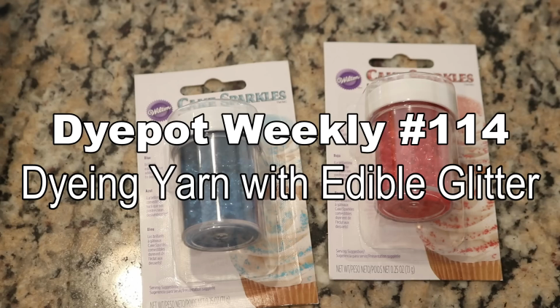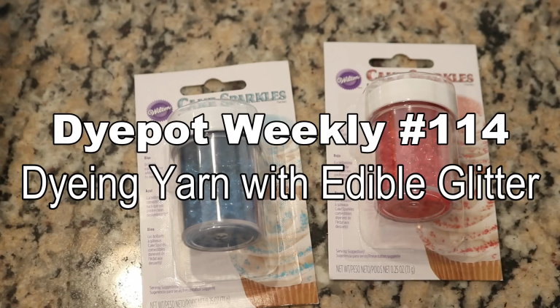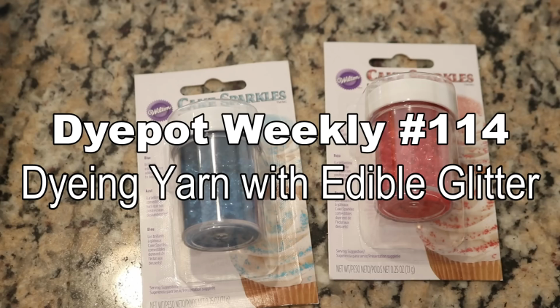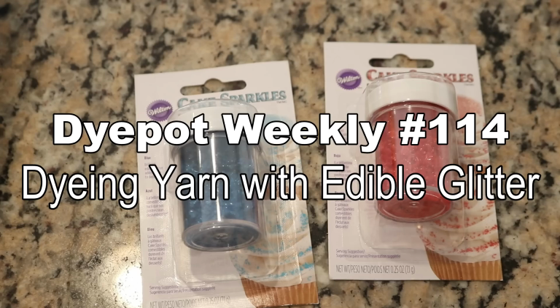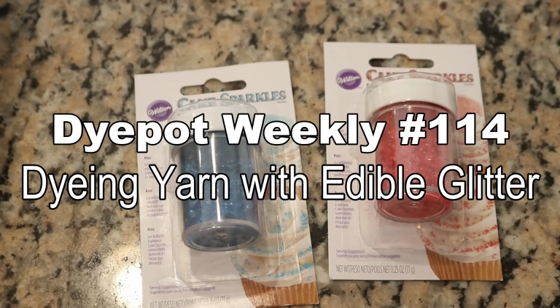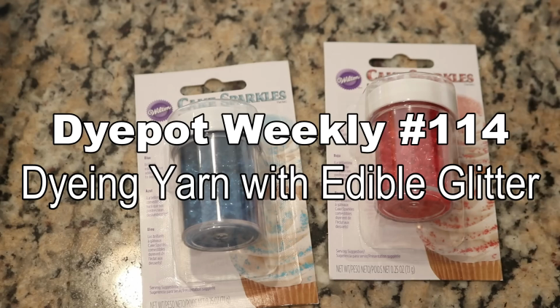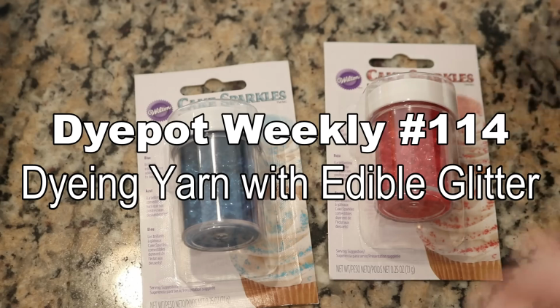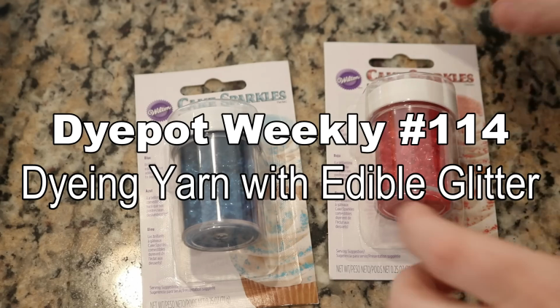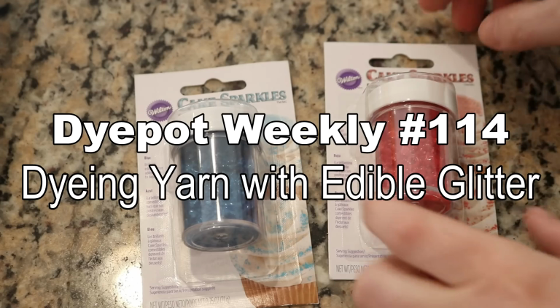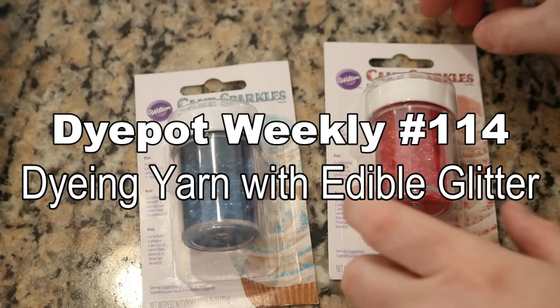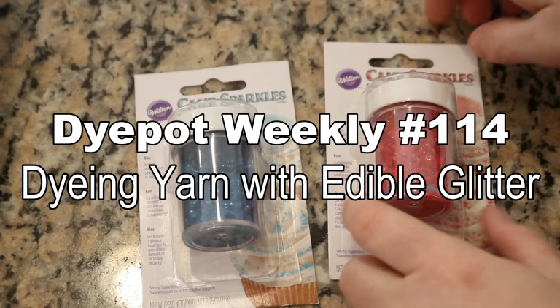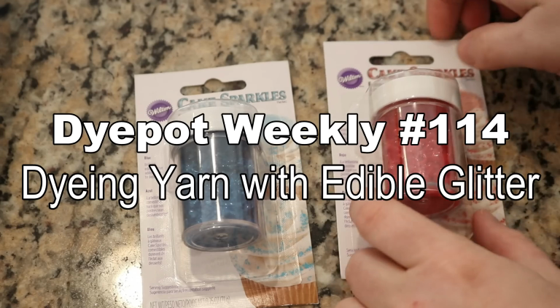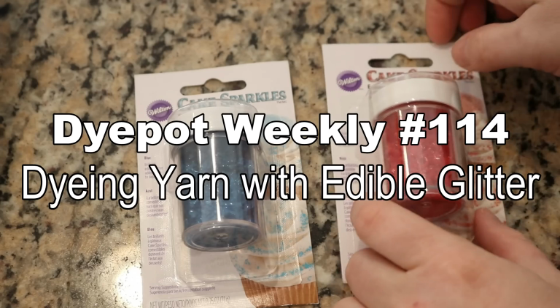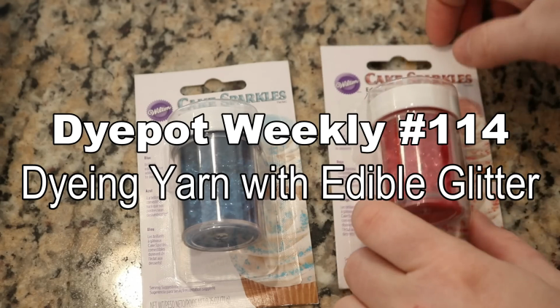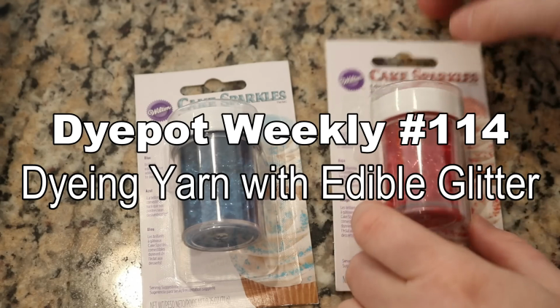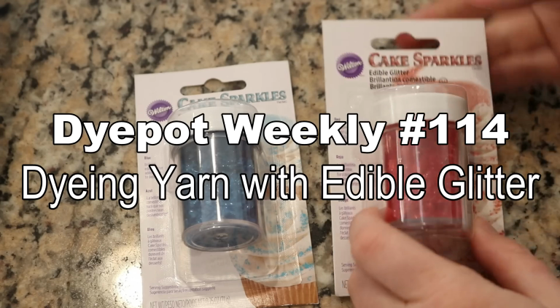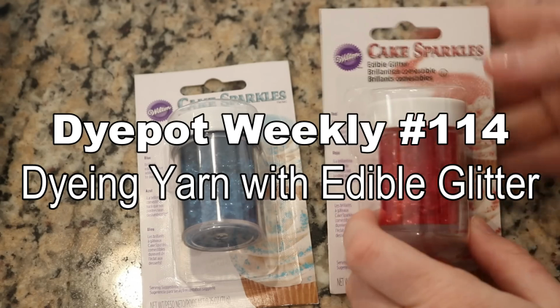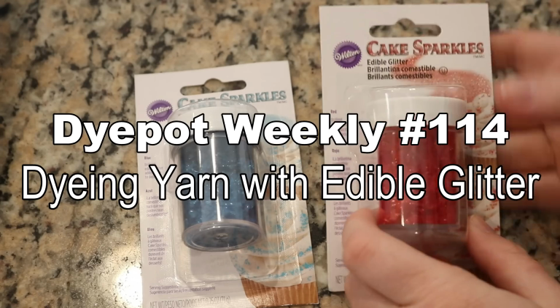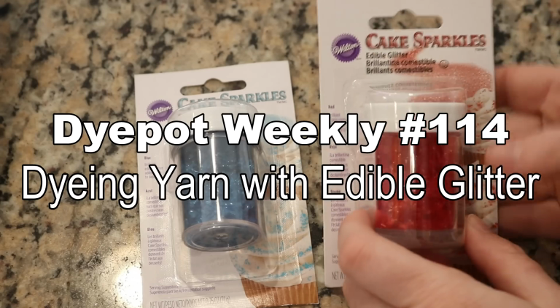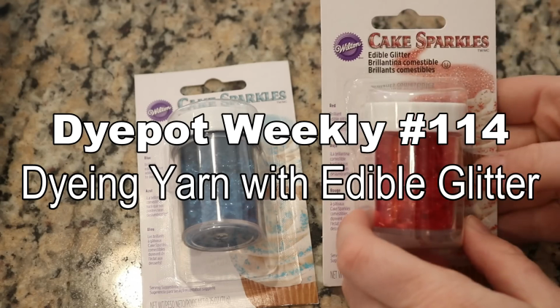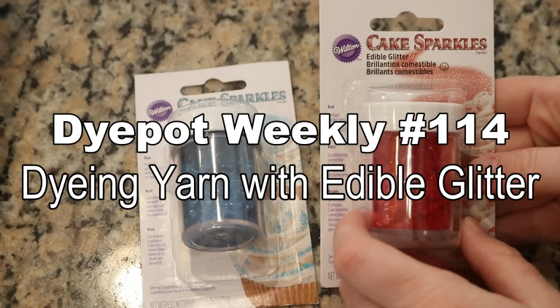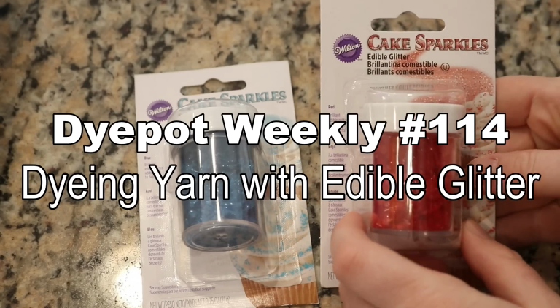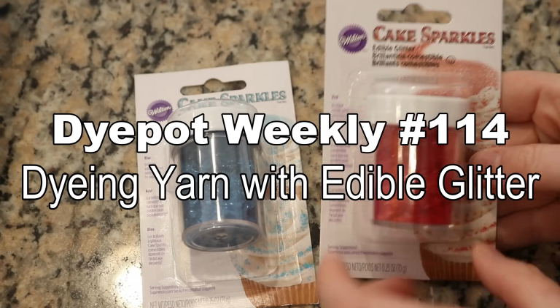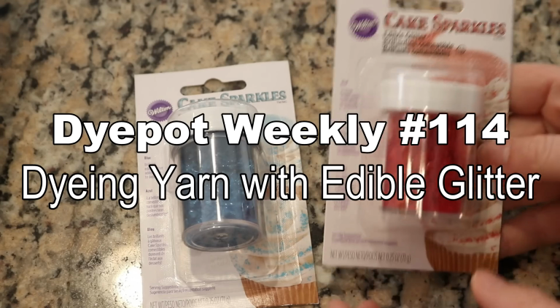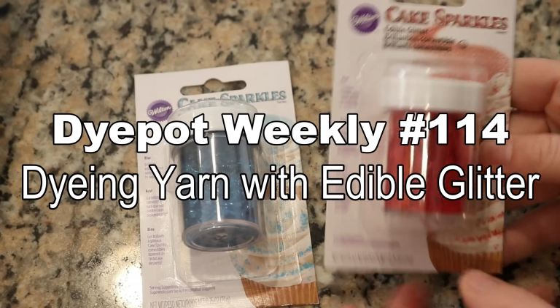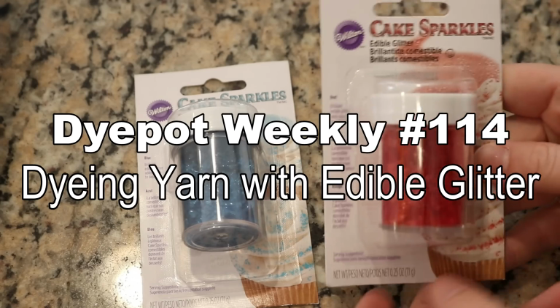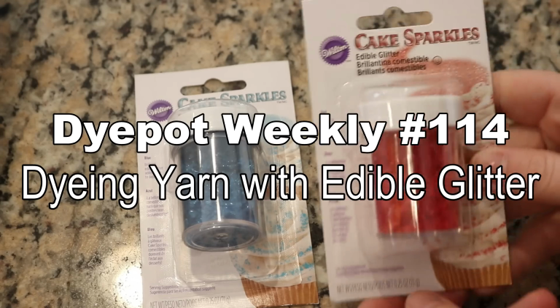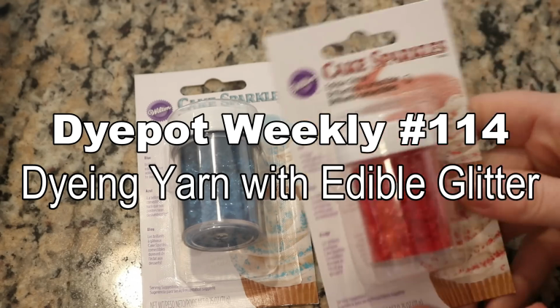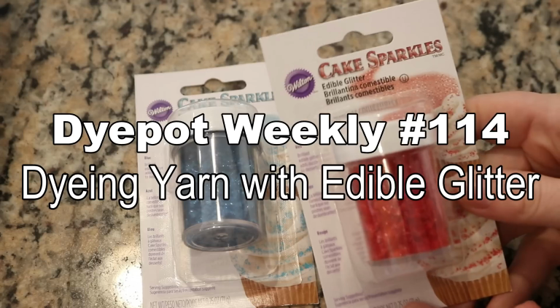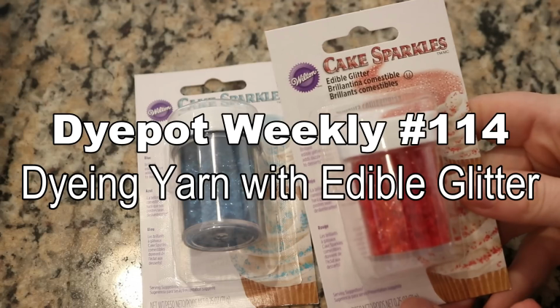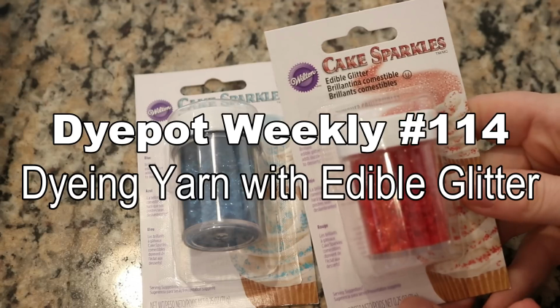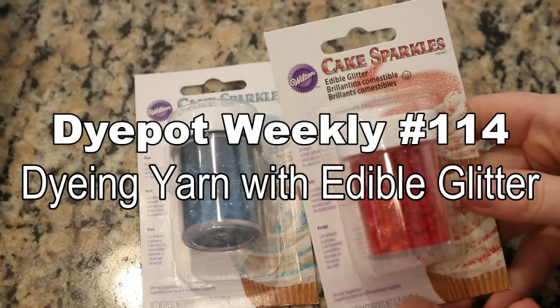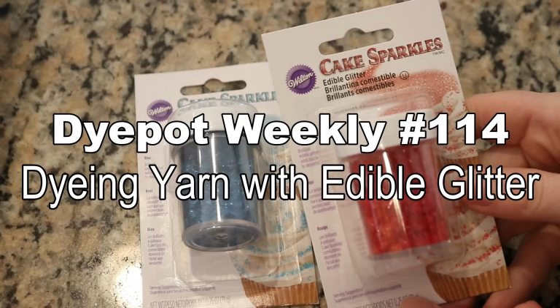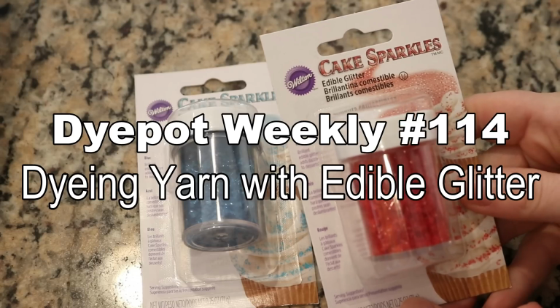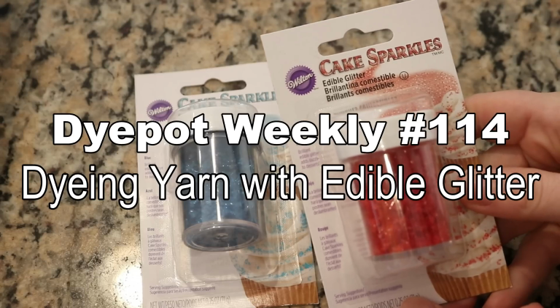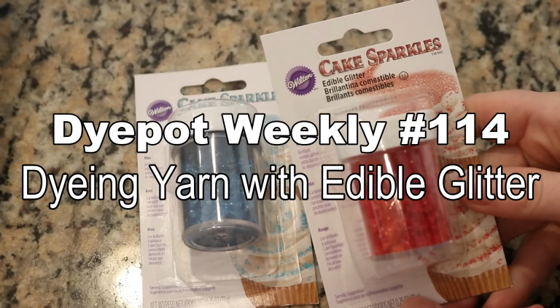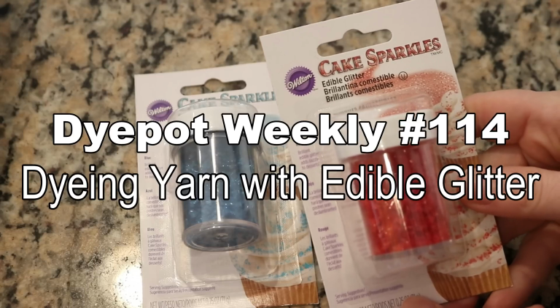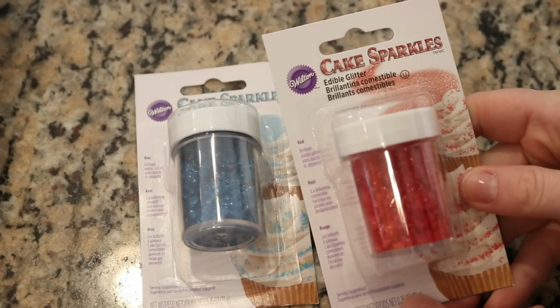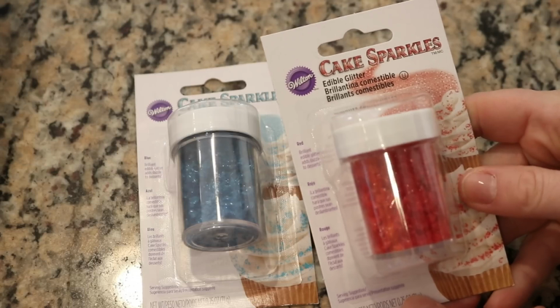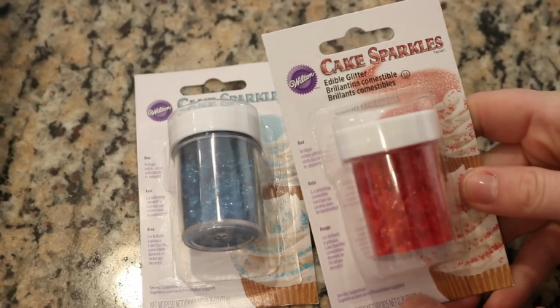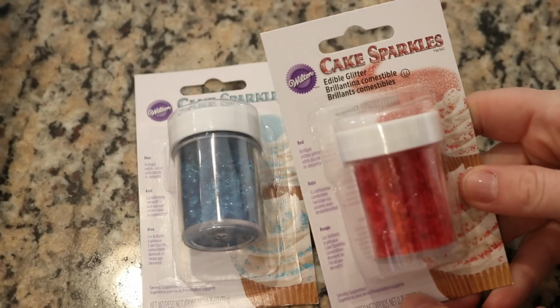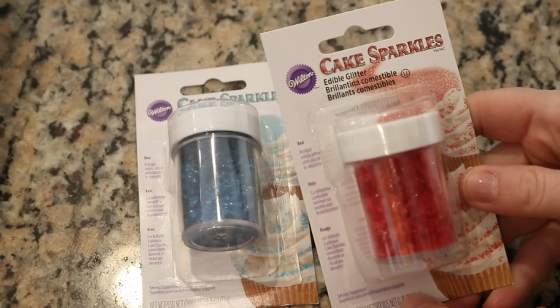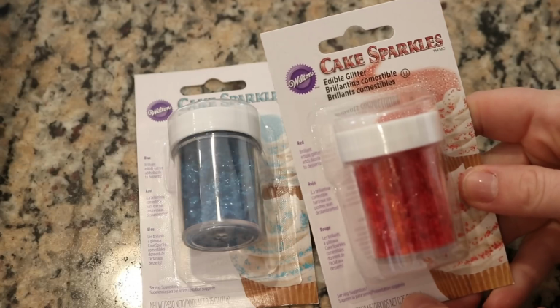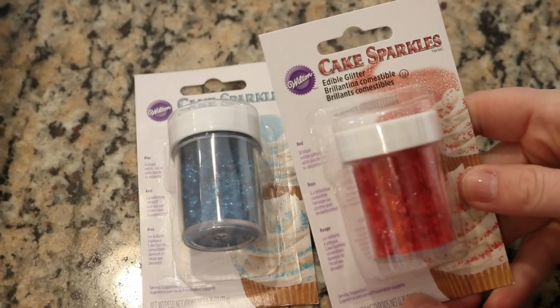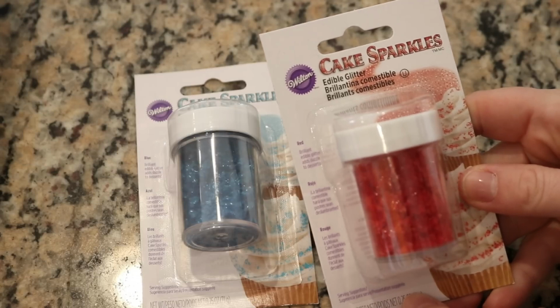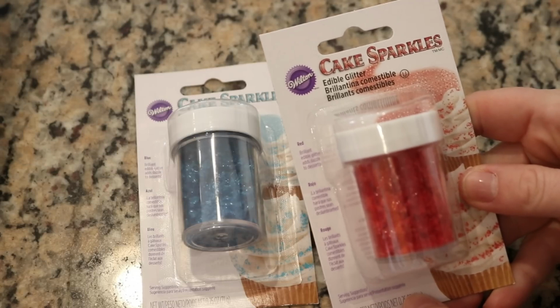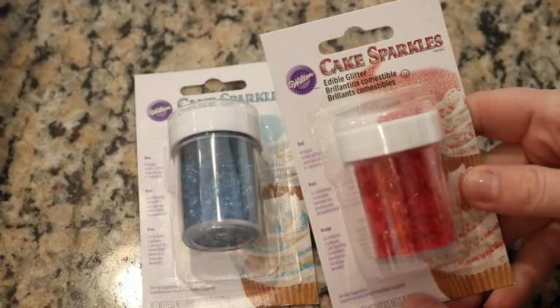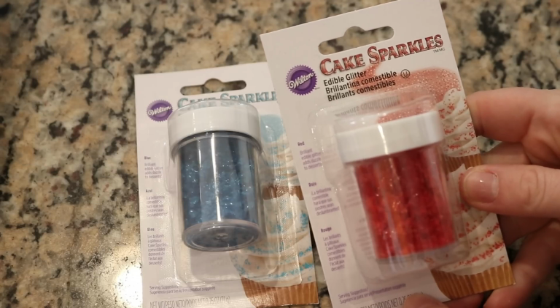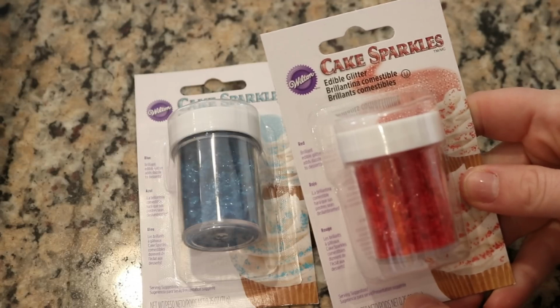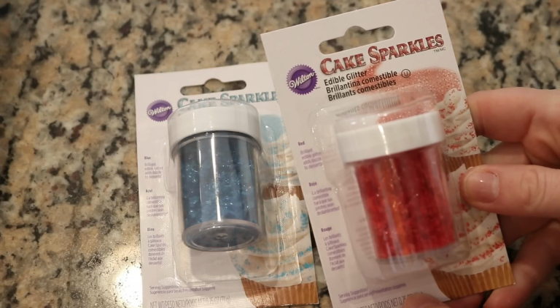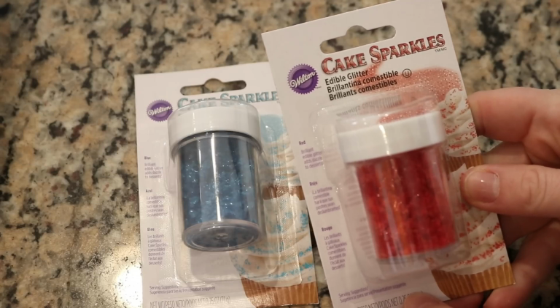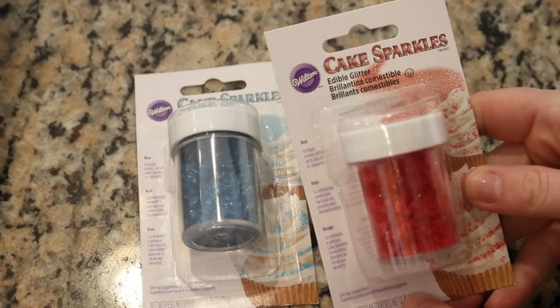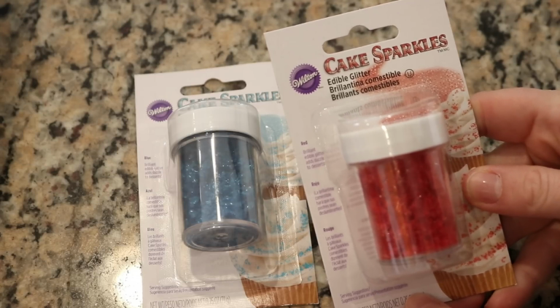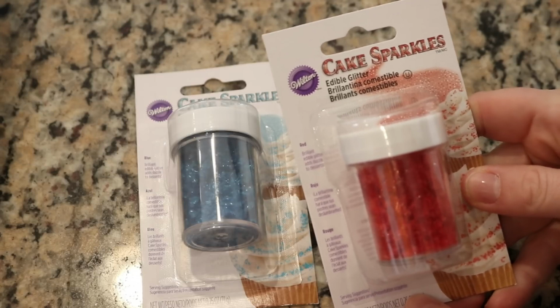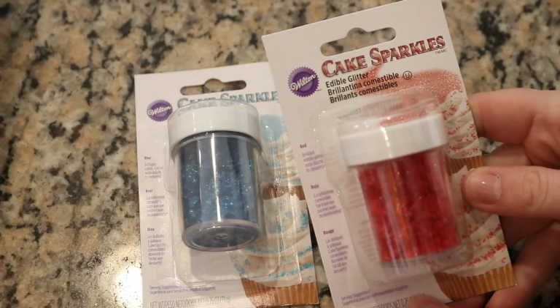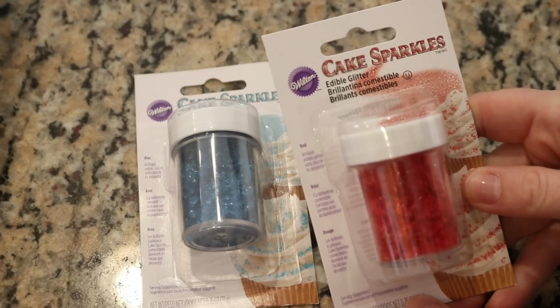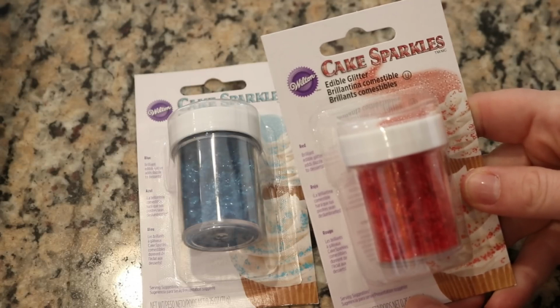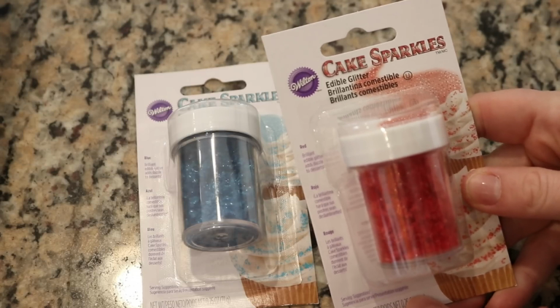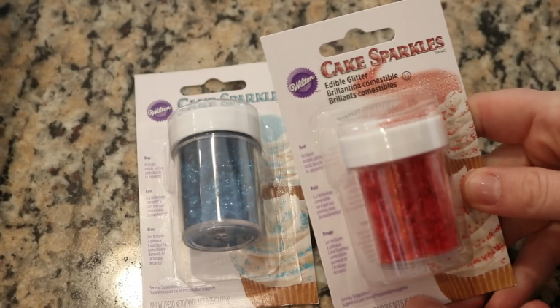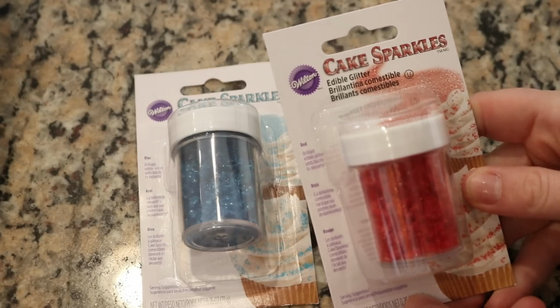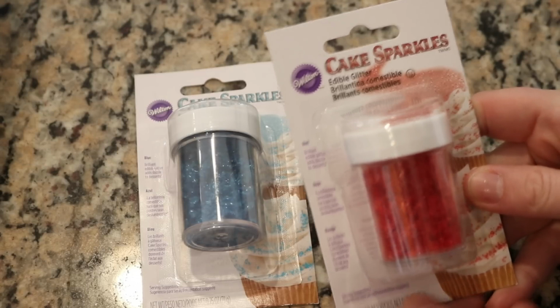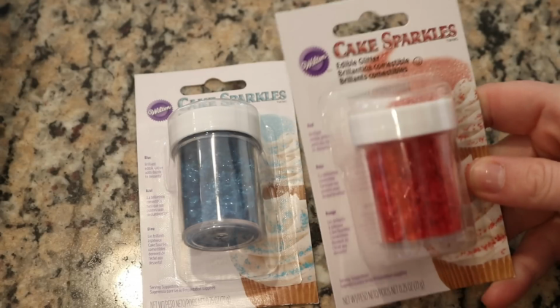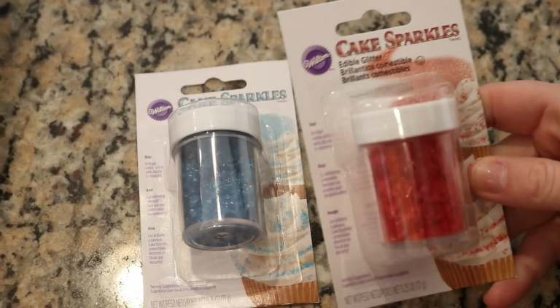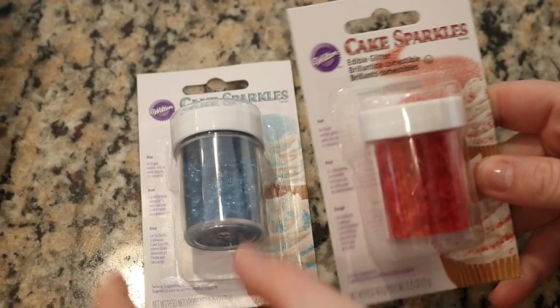Hi everyone! I am Rebecca from ChemKnits and I'm here today with a new dyeing experiment.